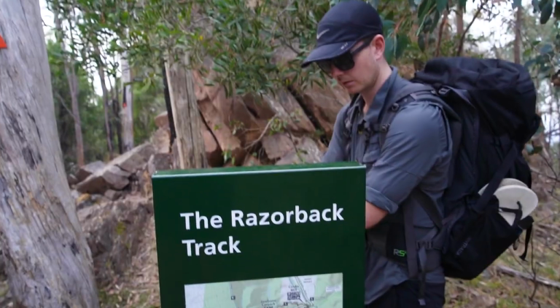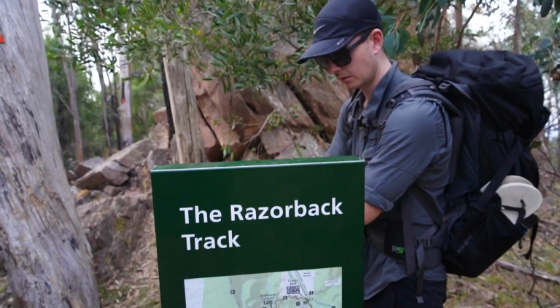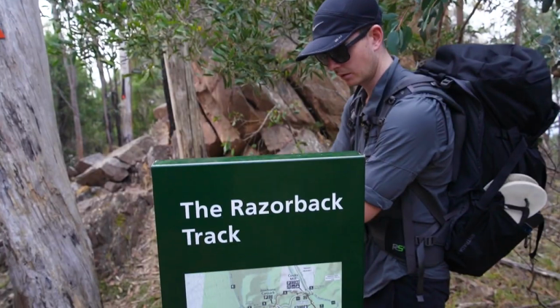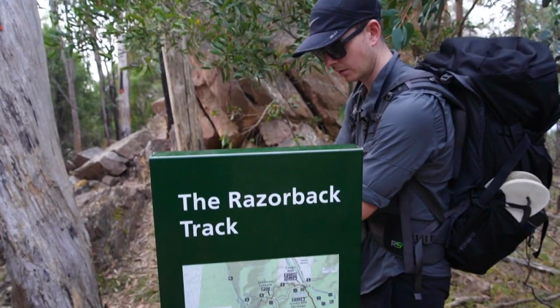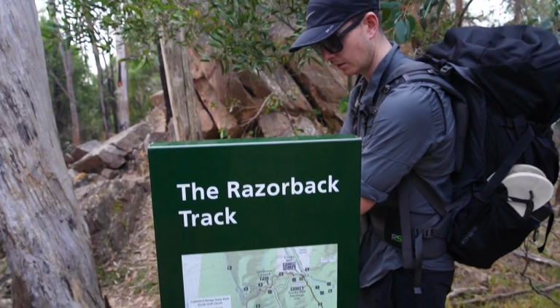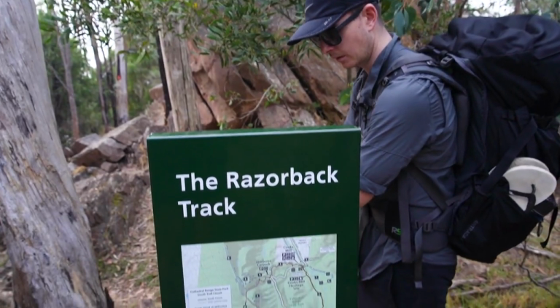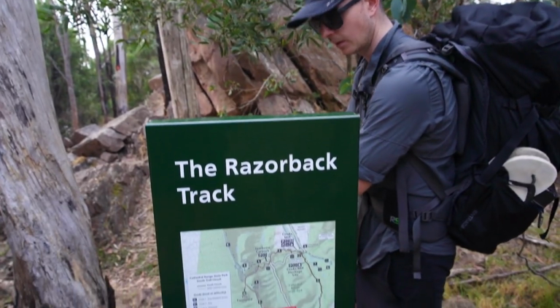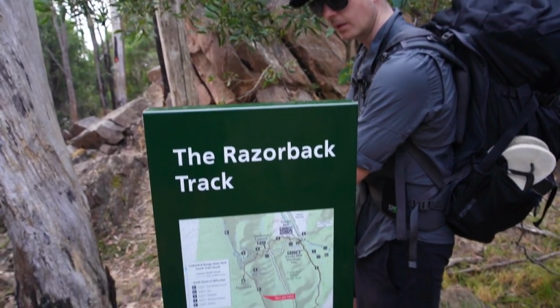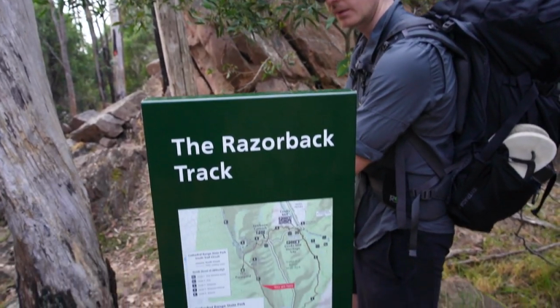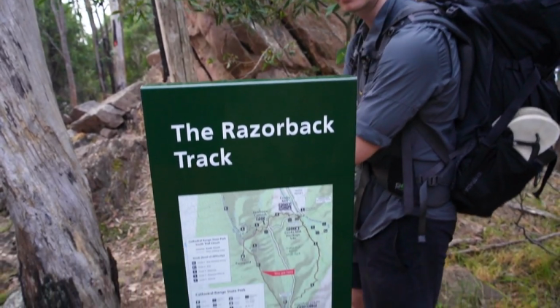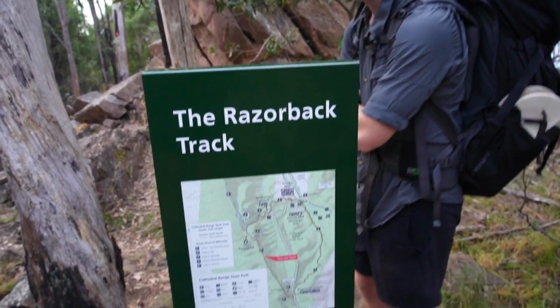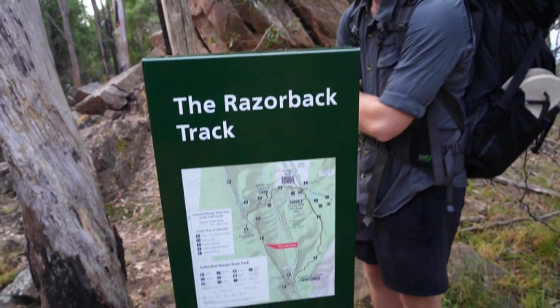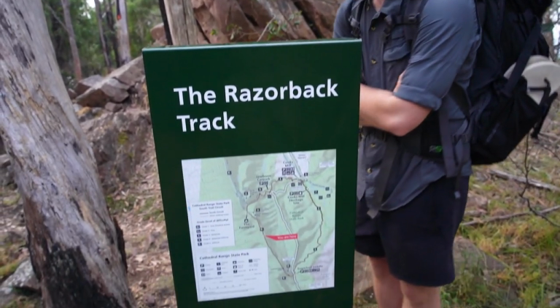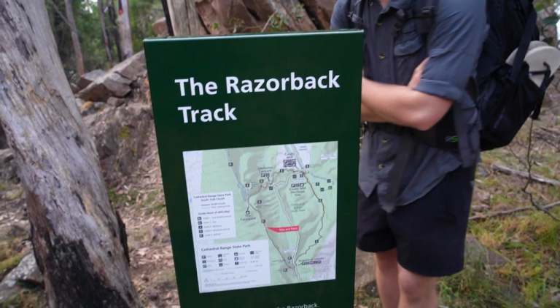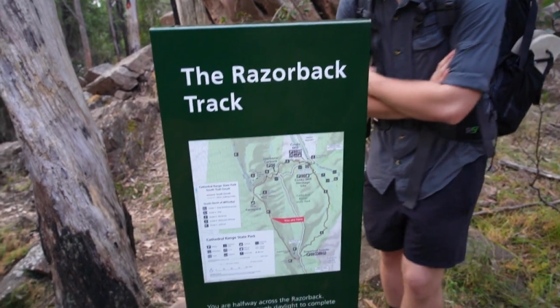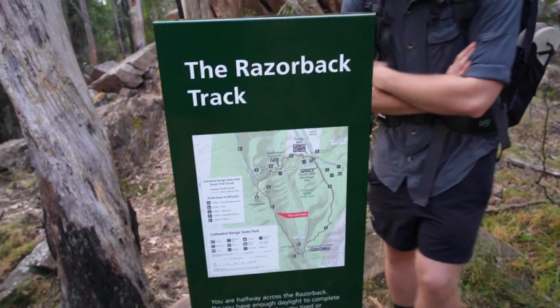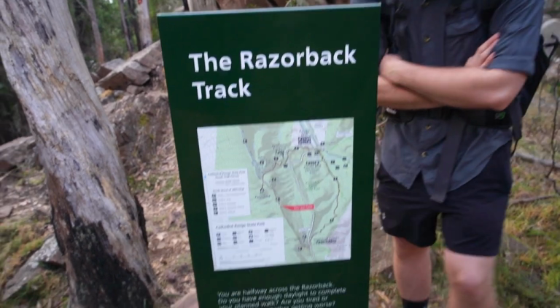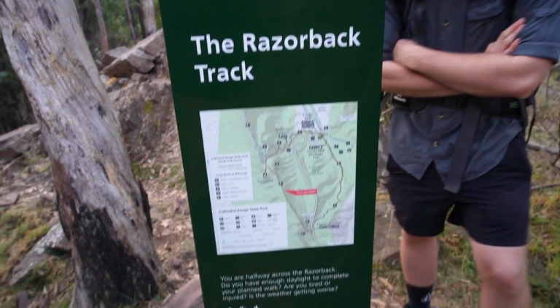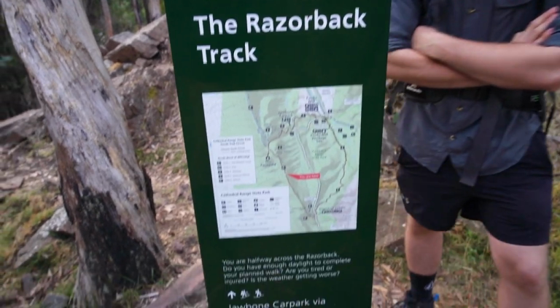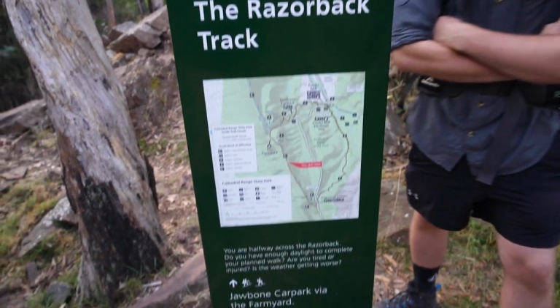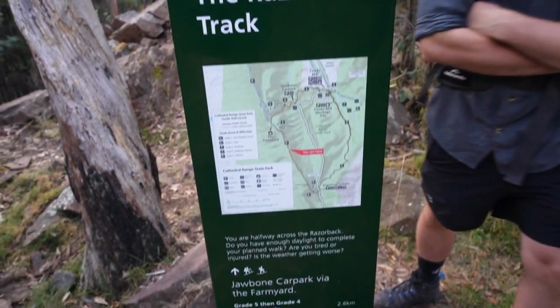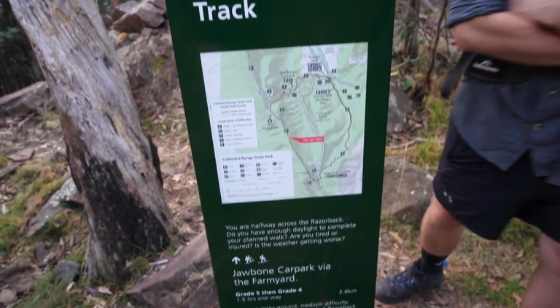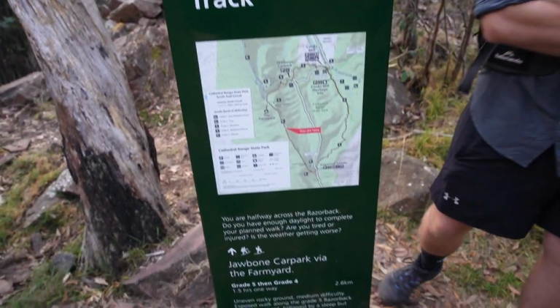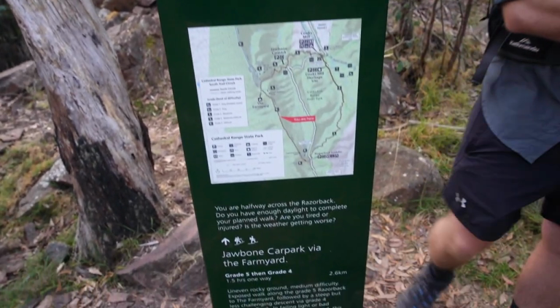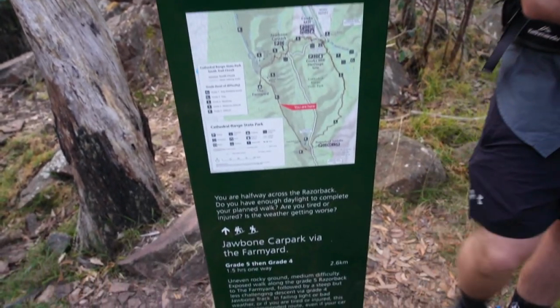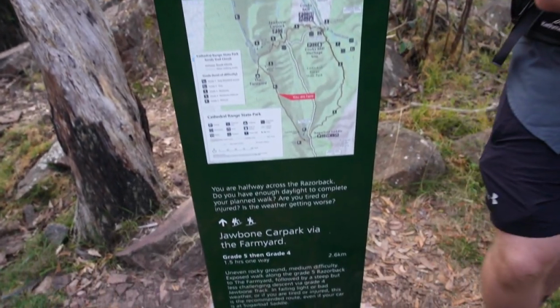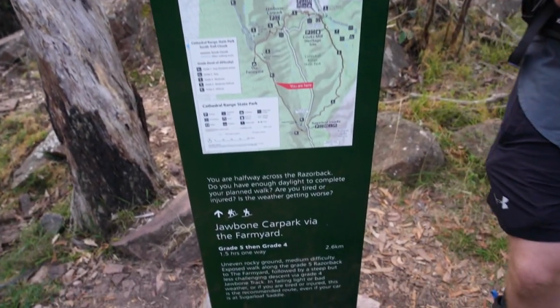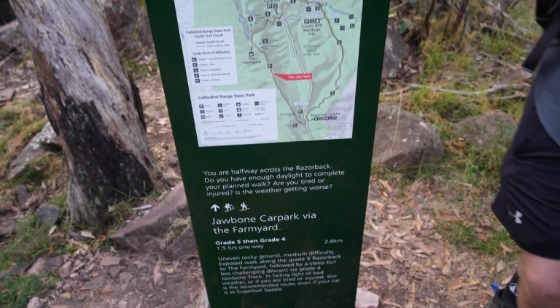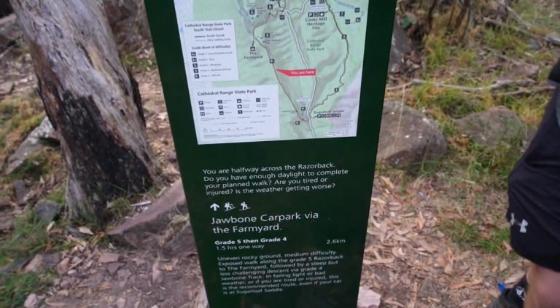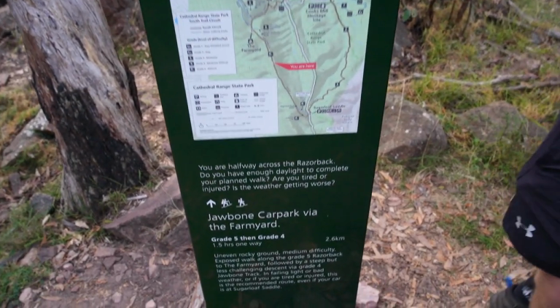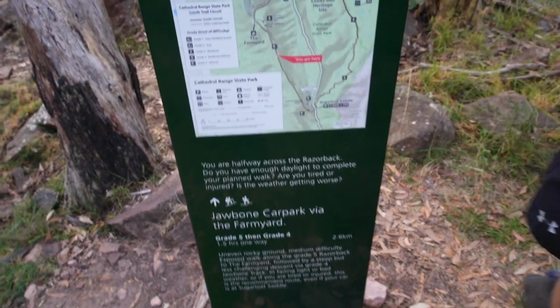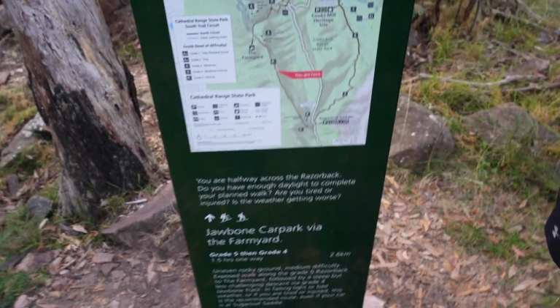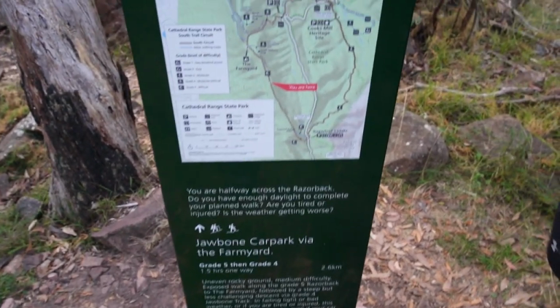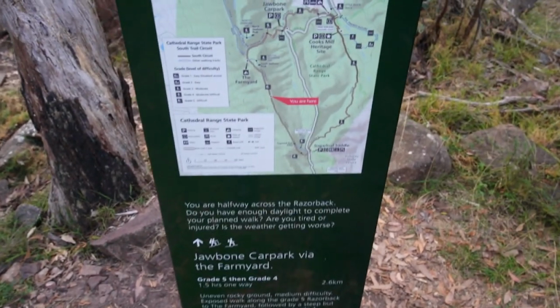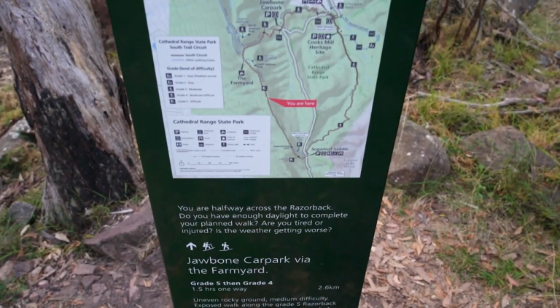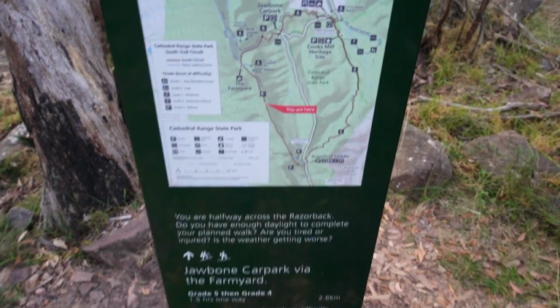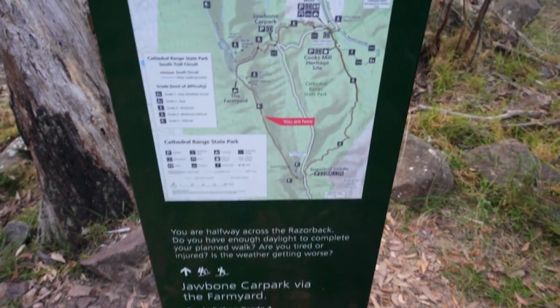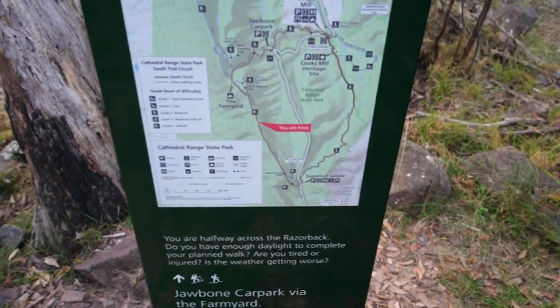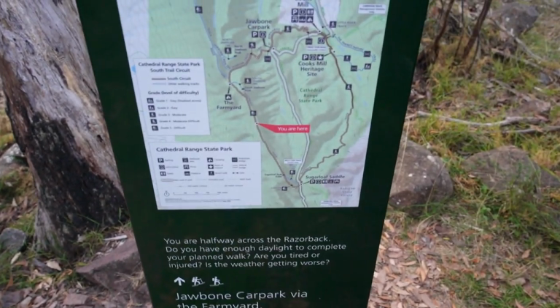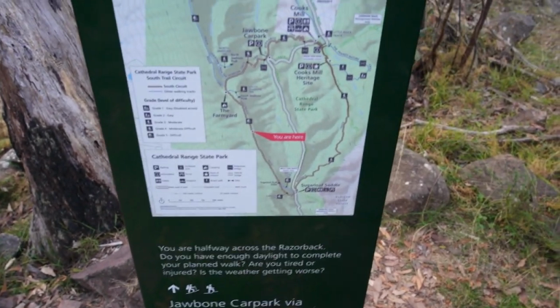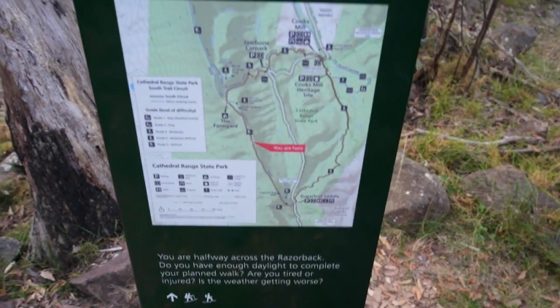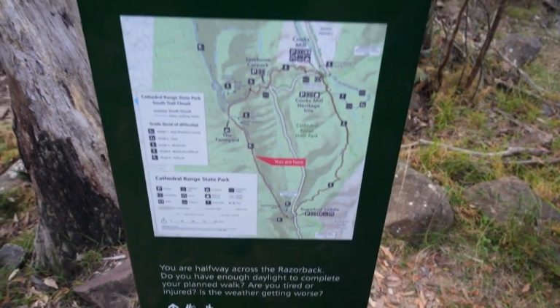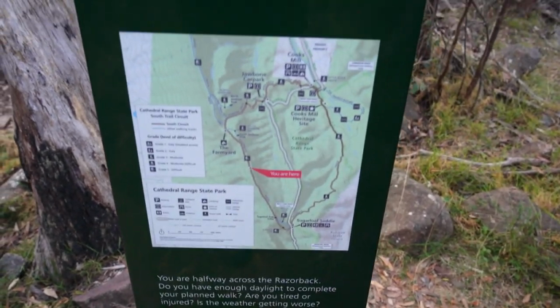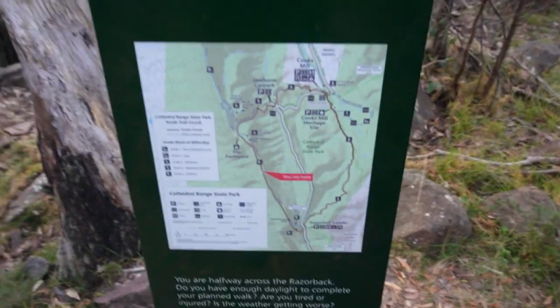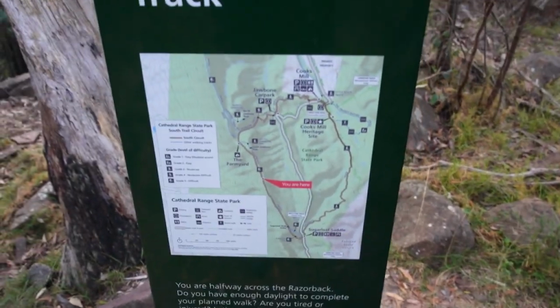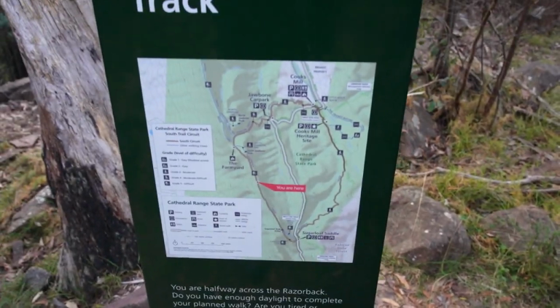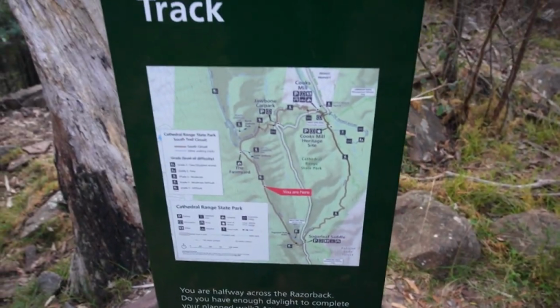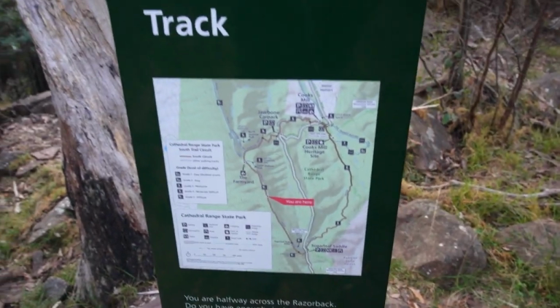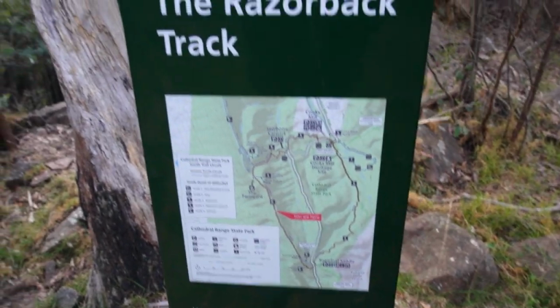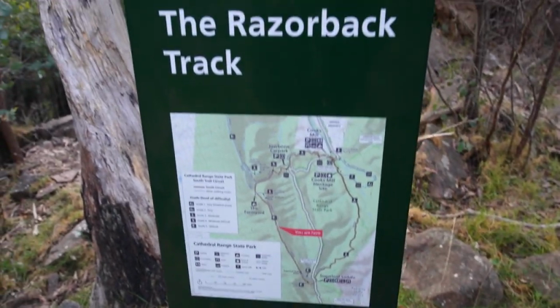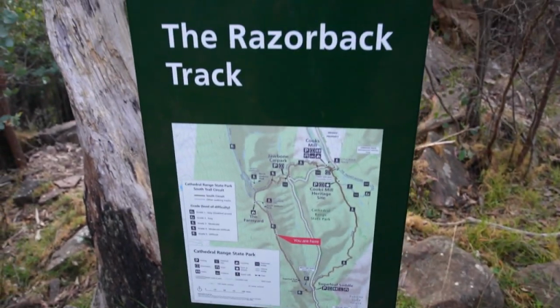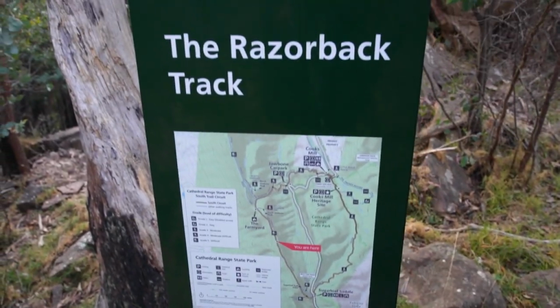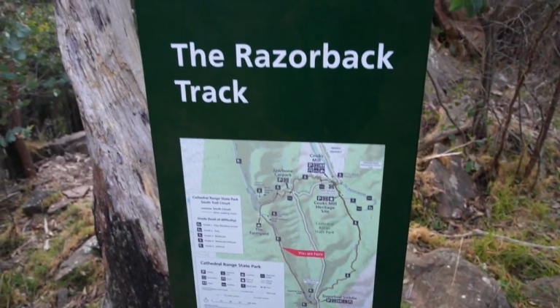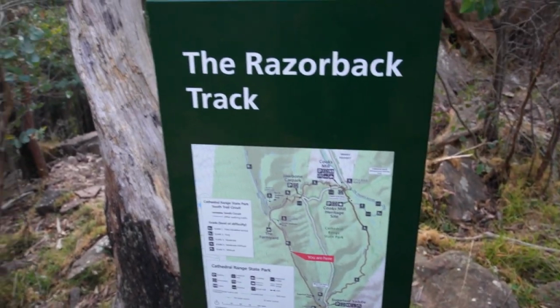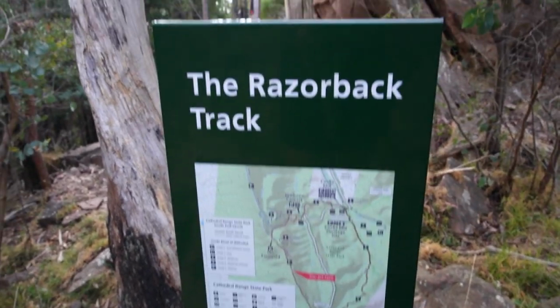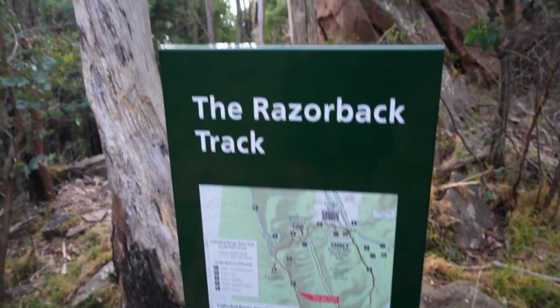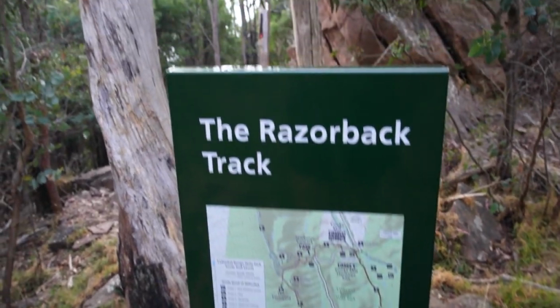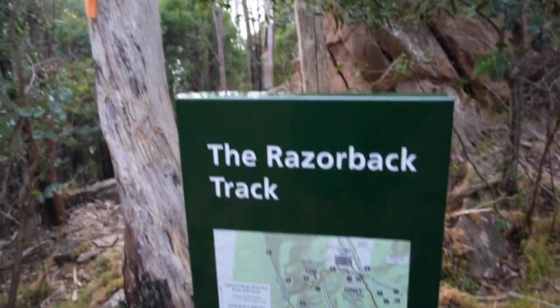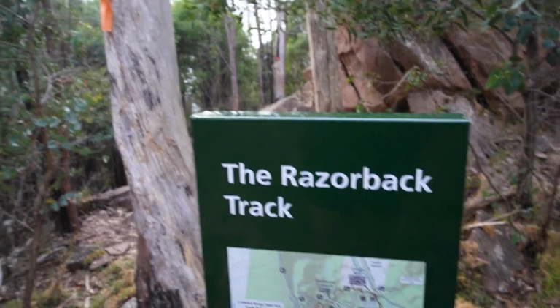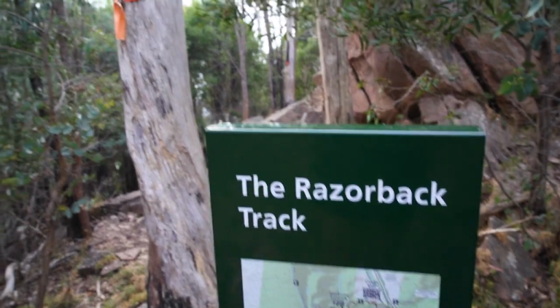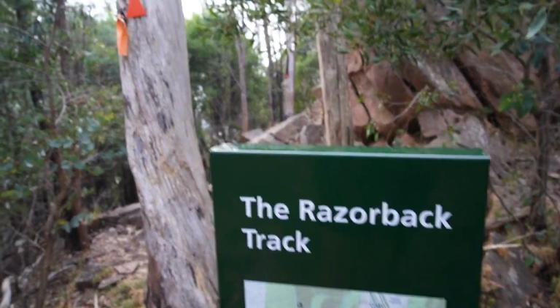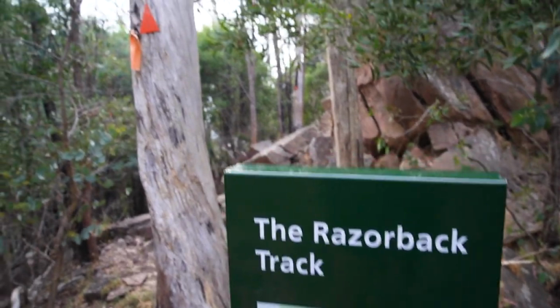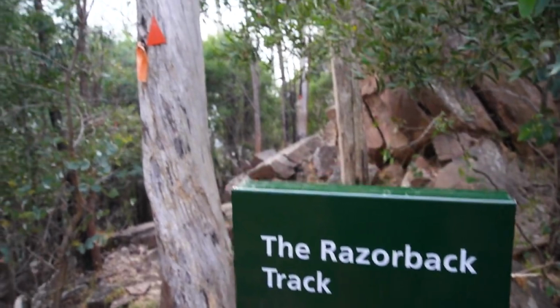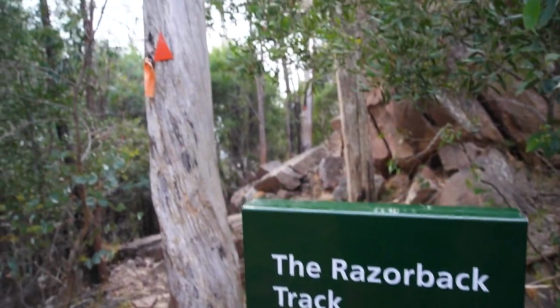We're not really sure, but we think we've got about half an hour according to this map, which is pretty handy.